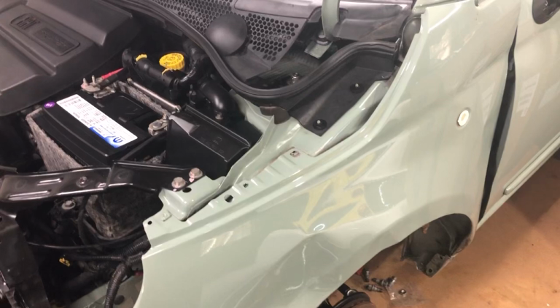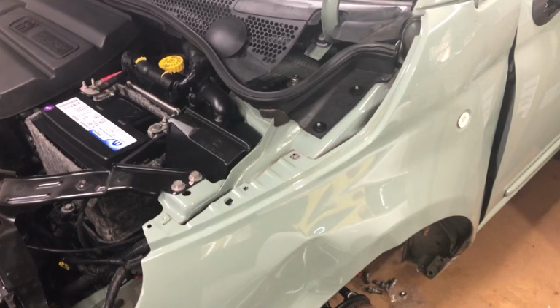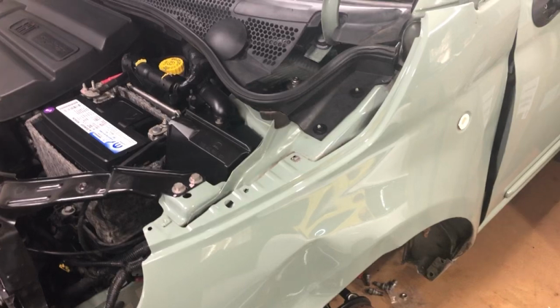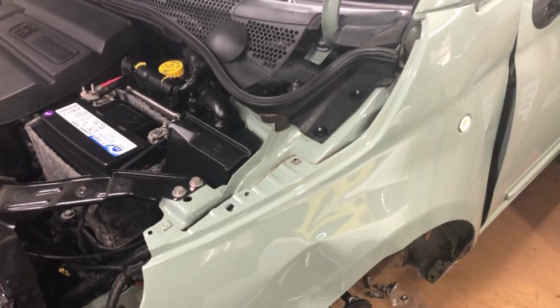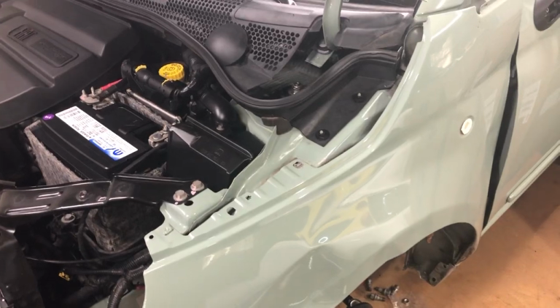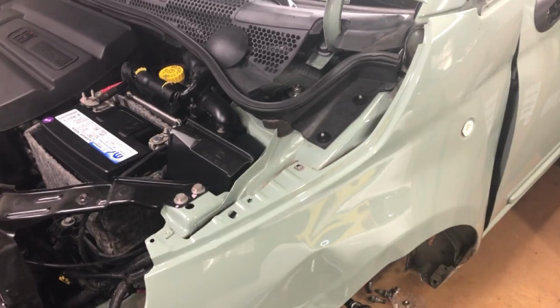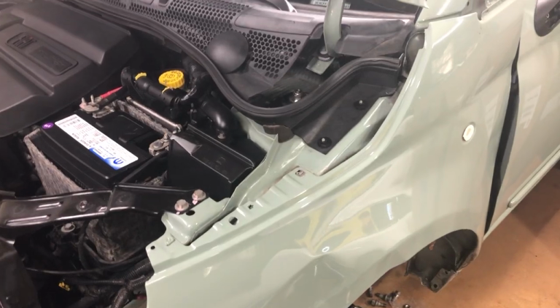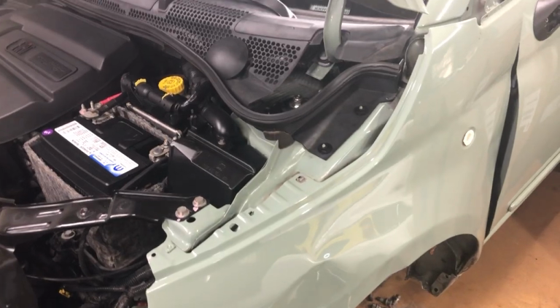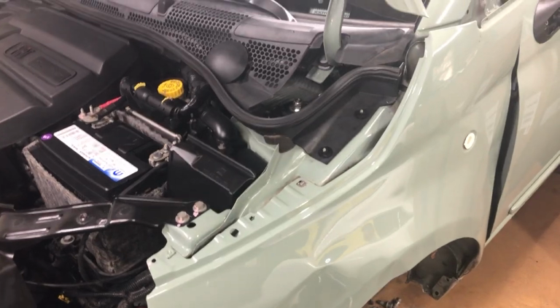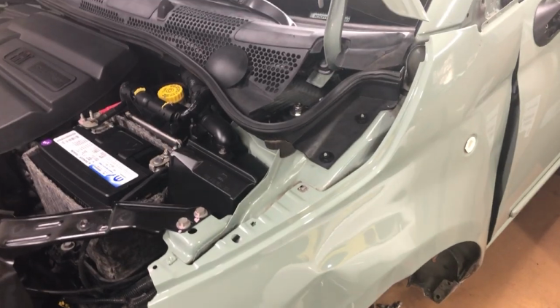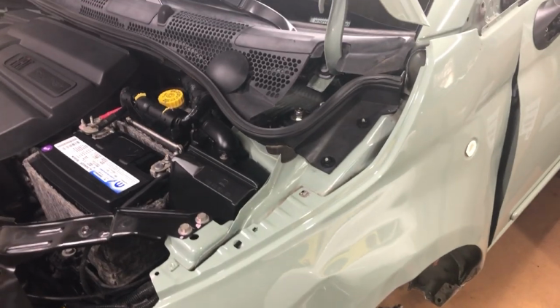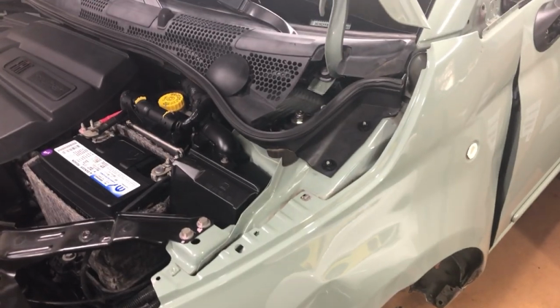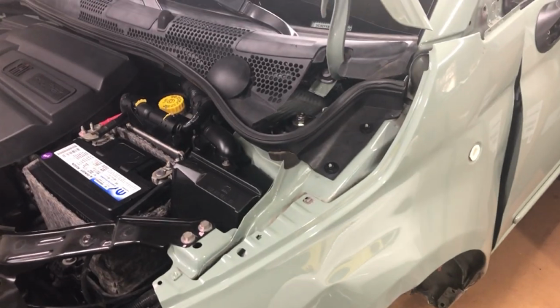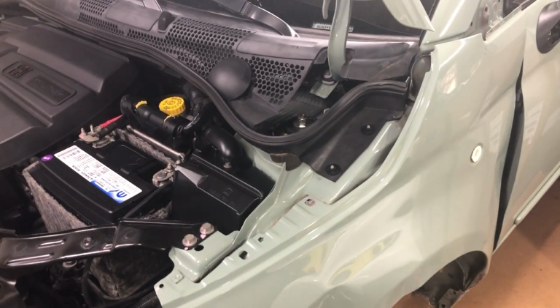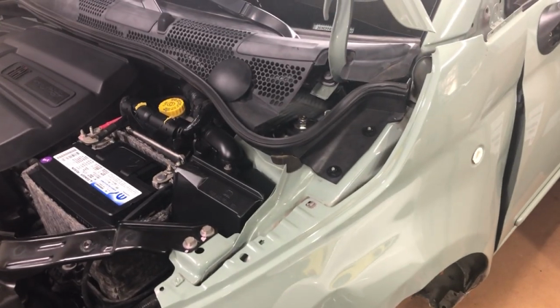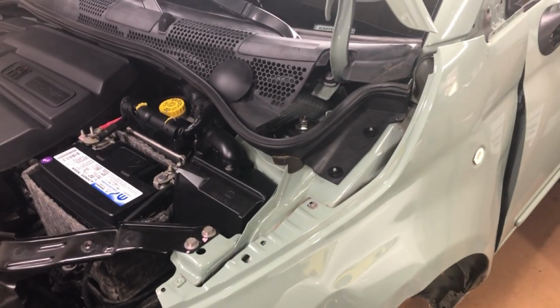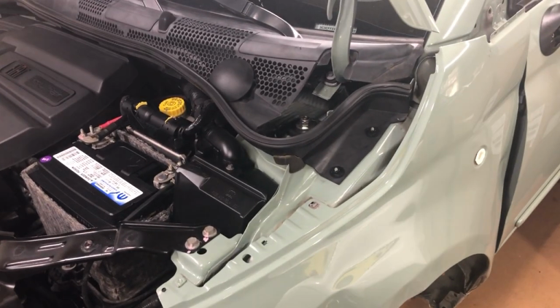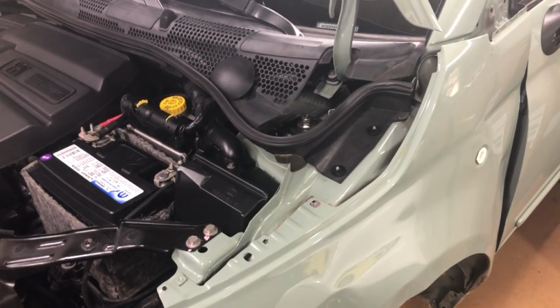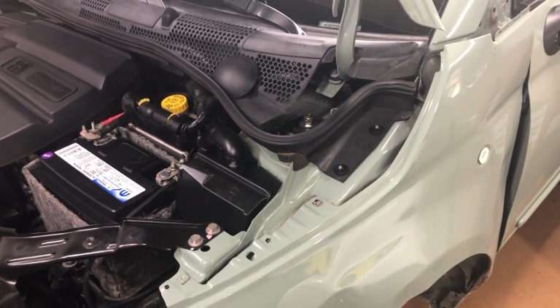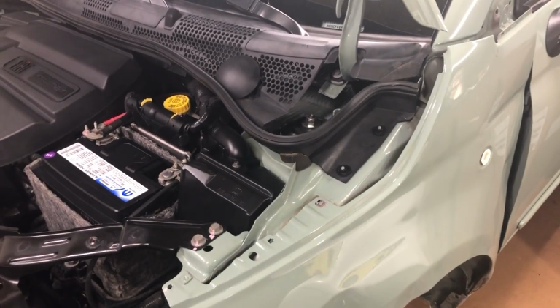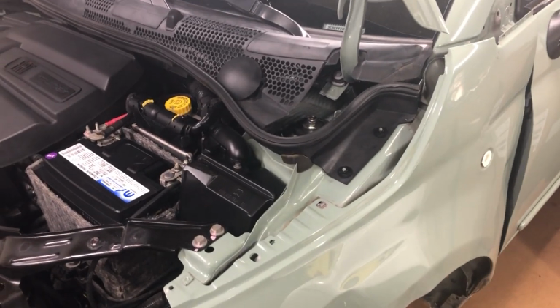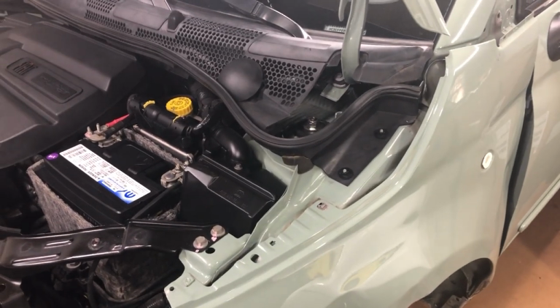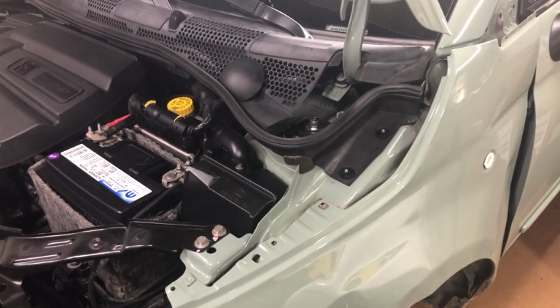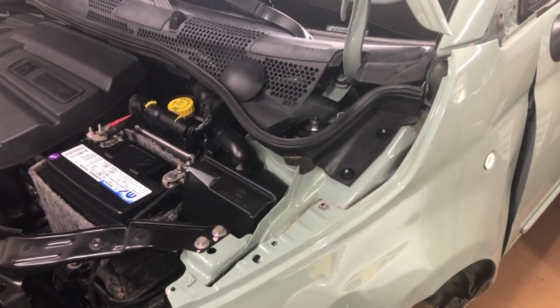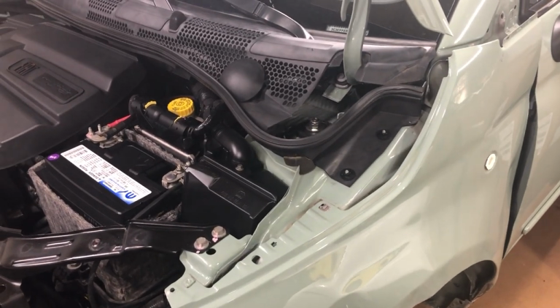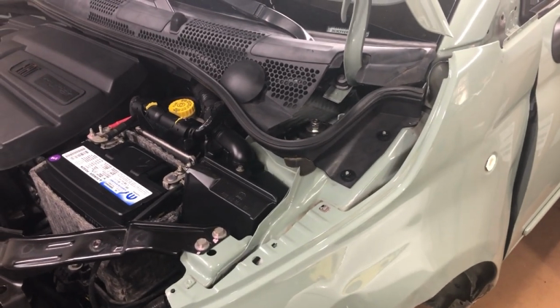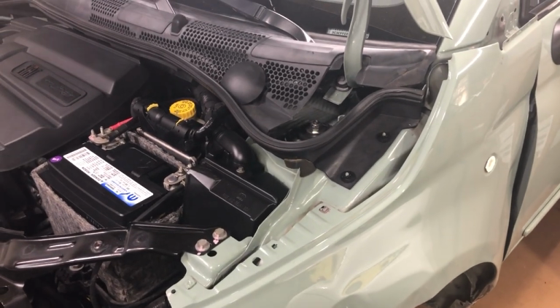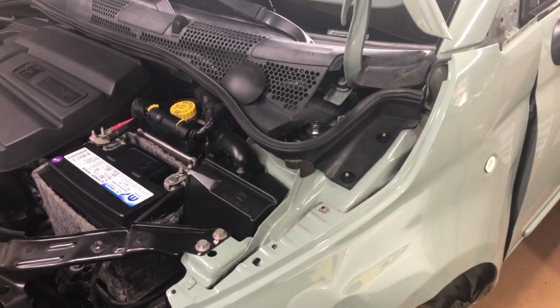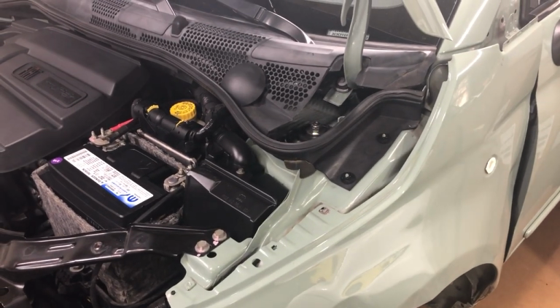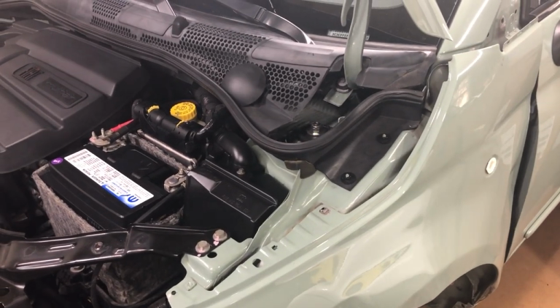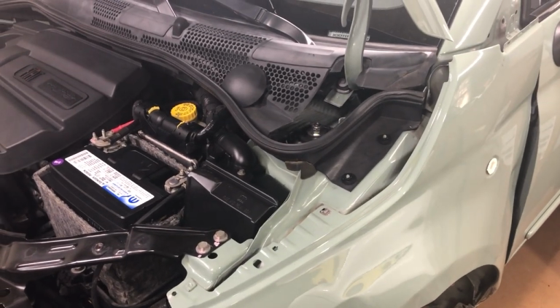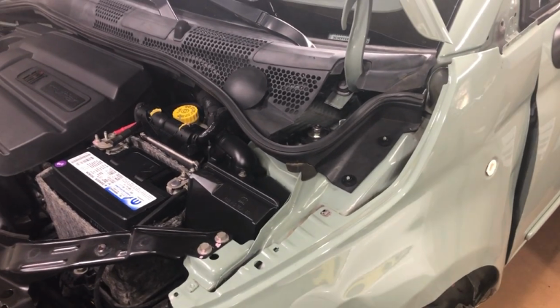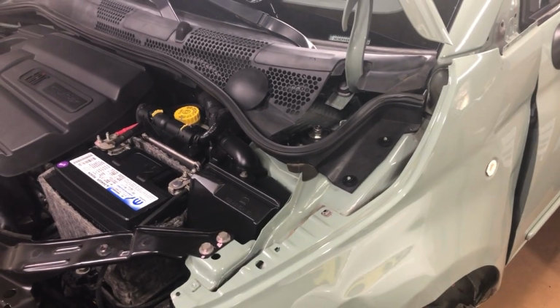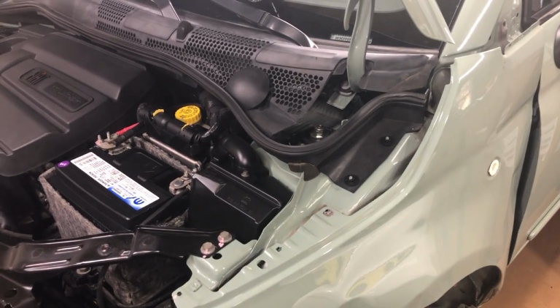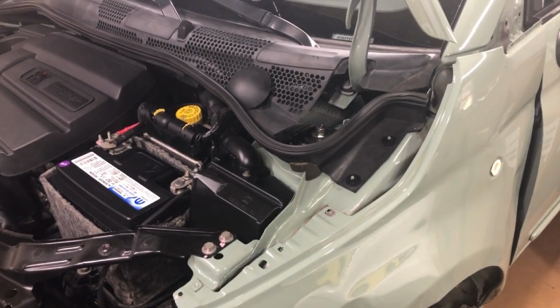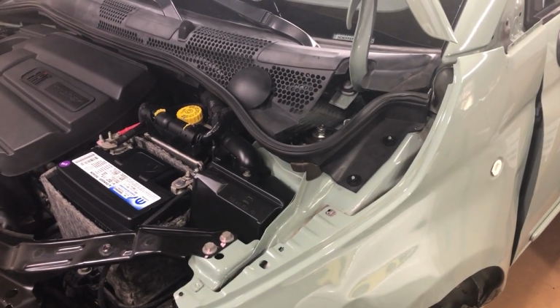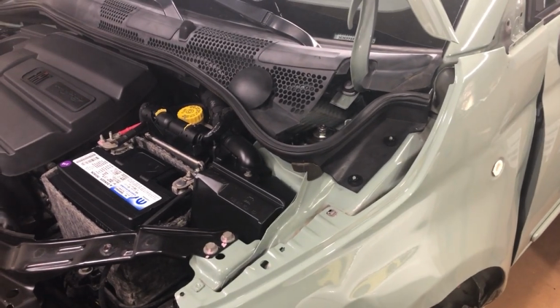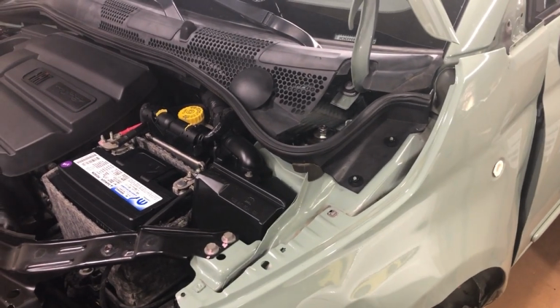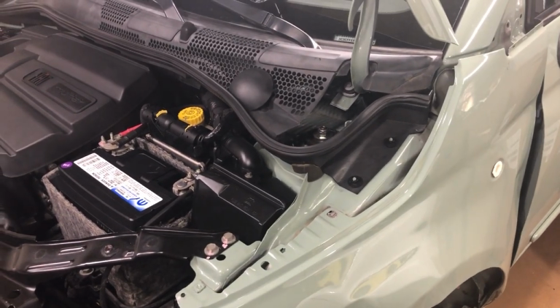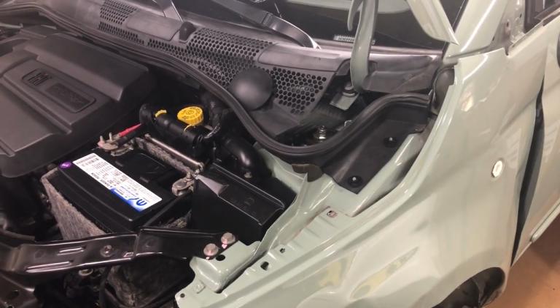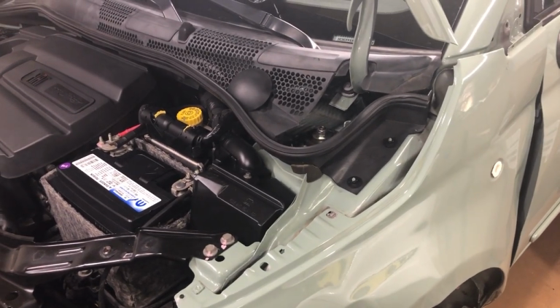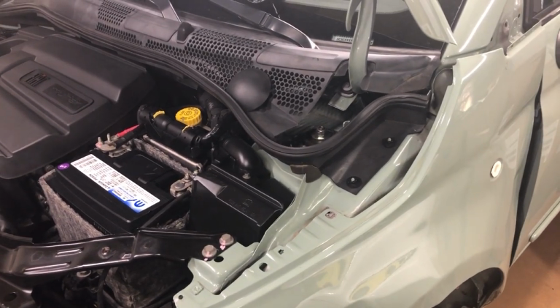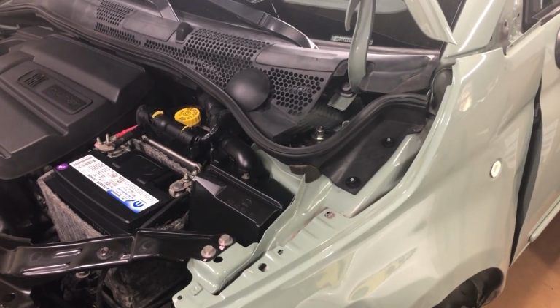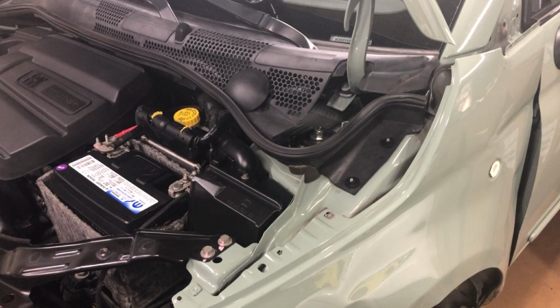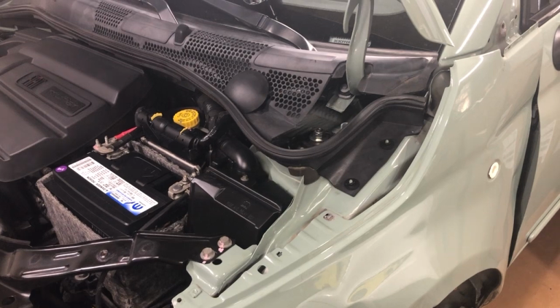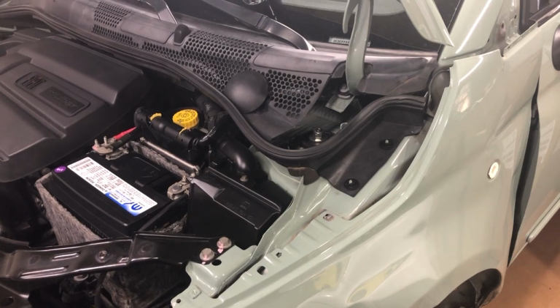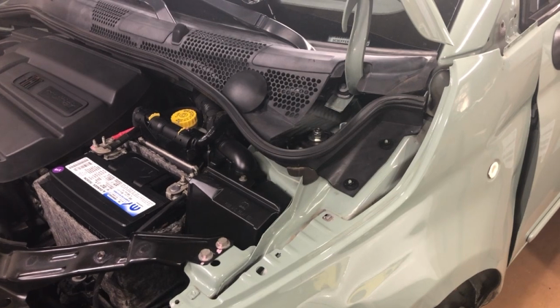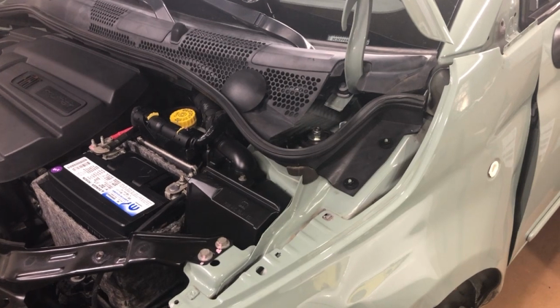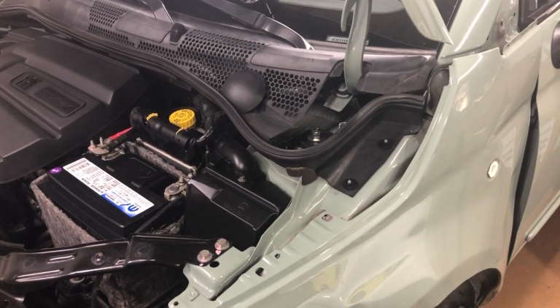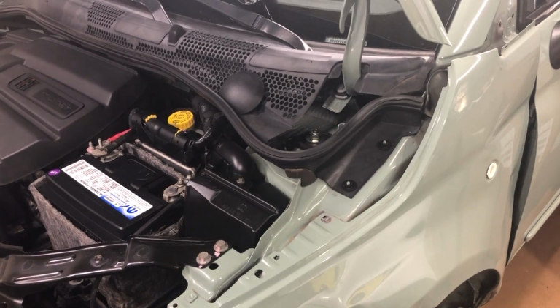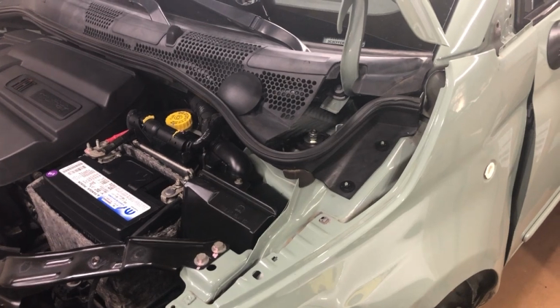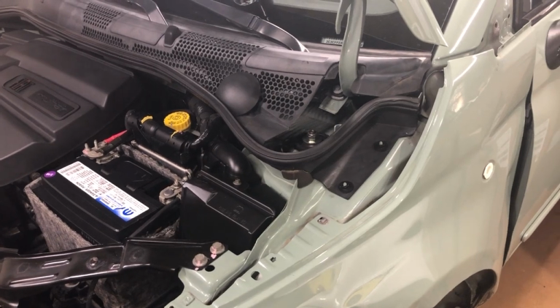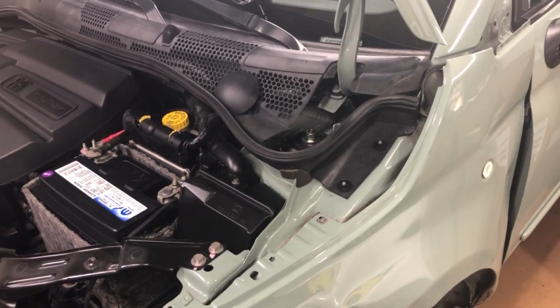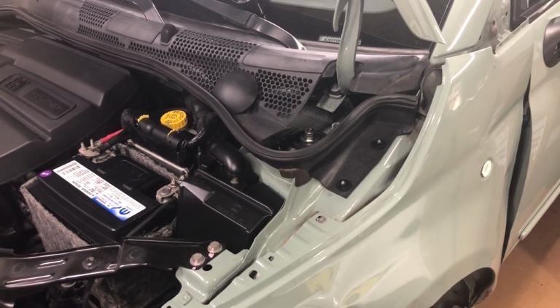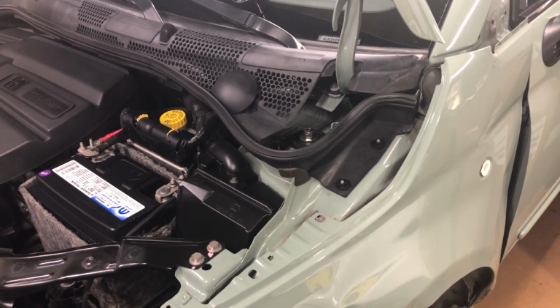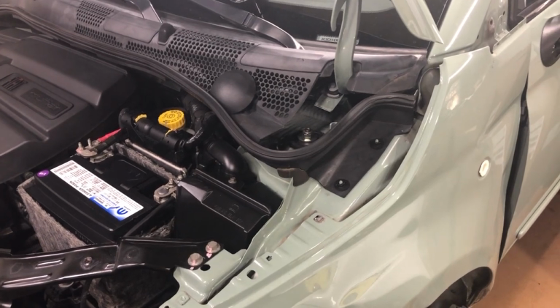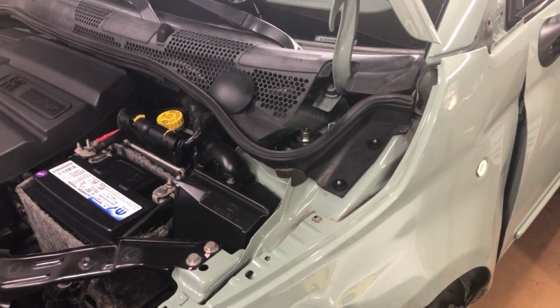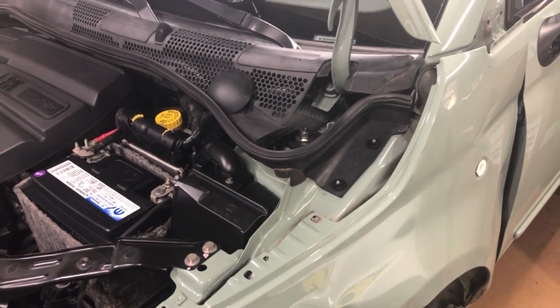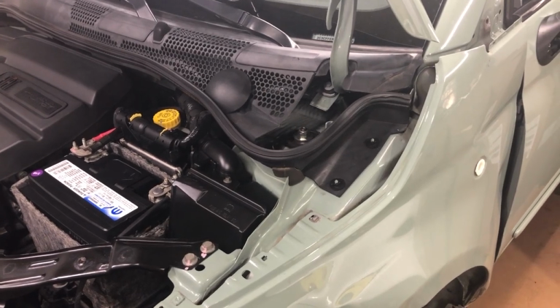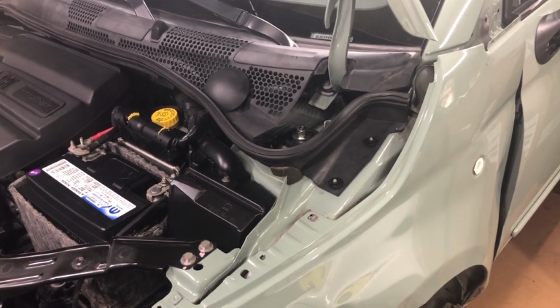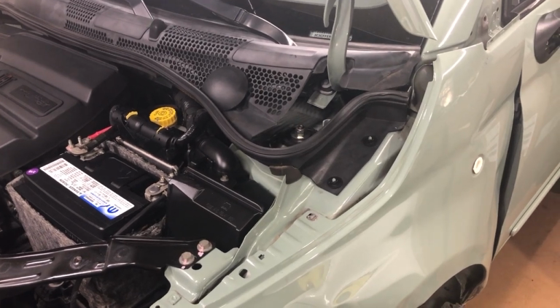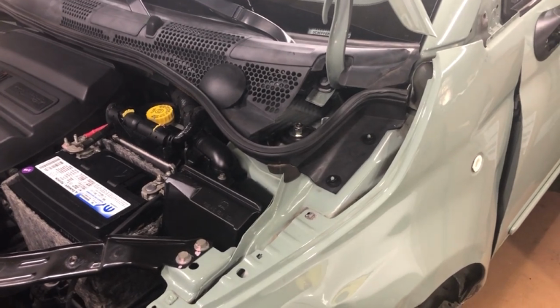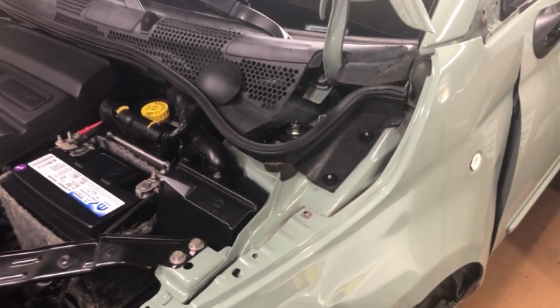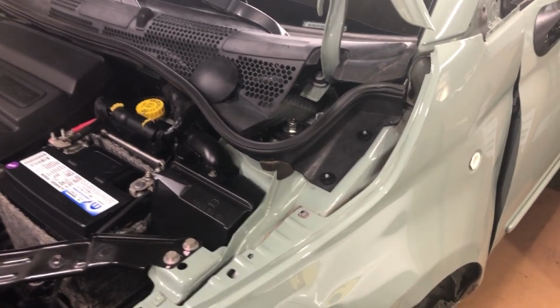I want to make a quick video of the suspension system of a Fiat 500 so we all understand how this suspension system works.